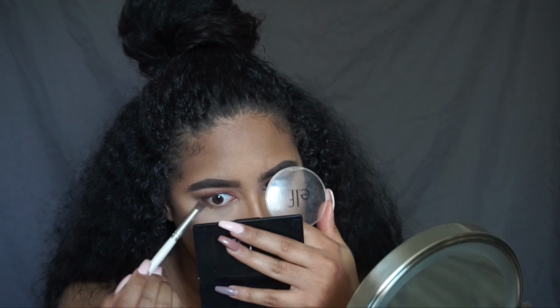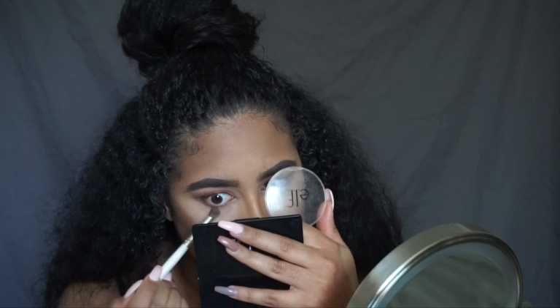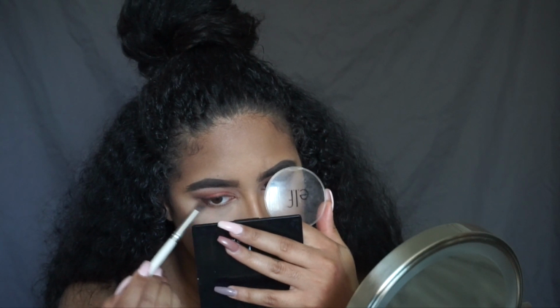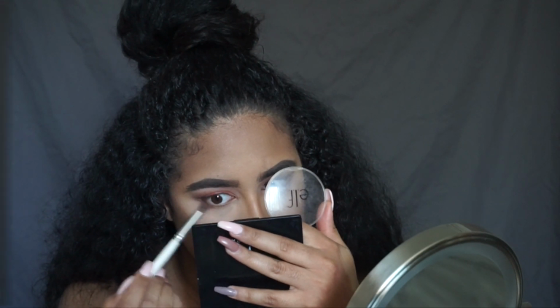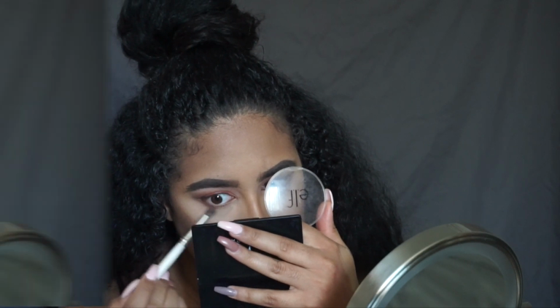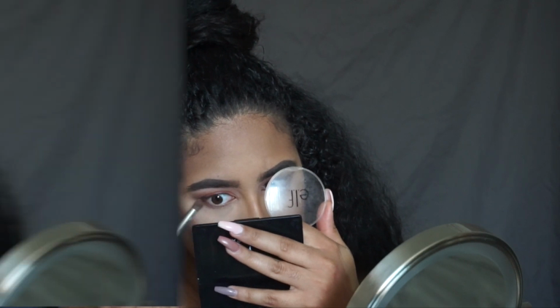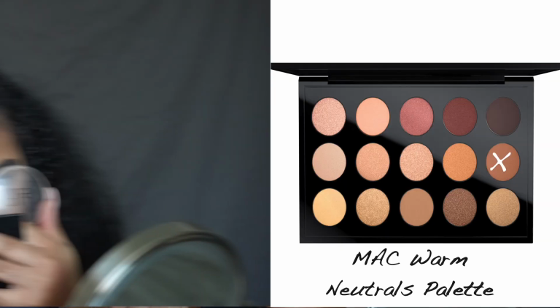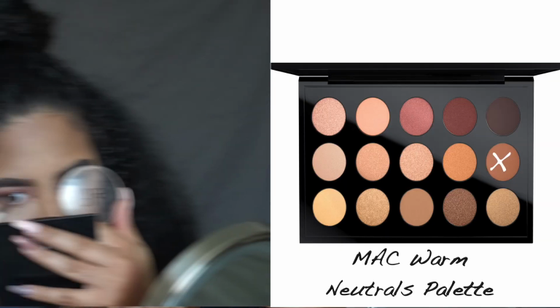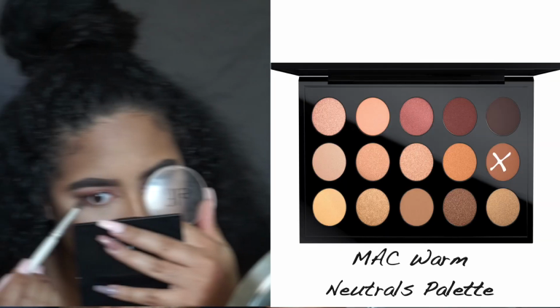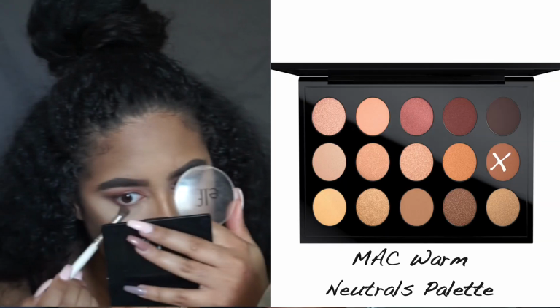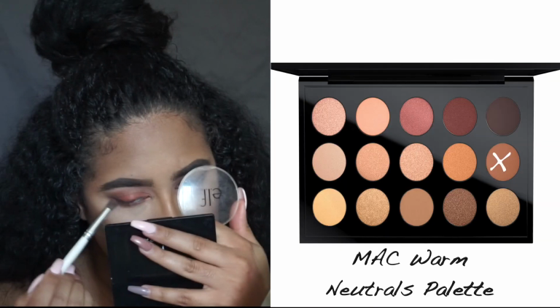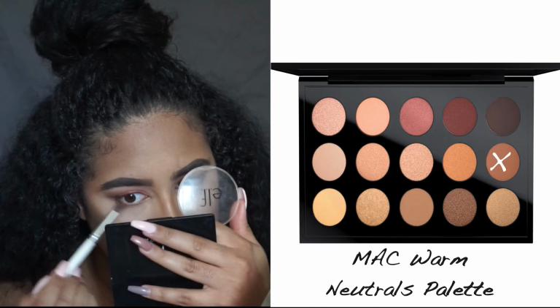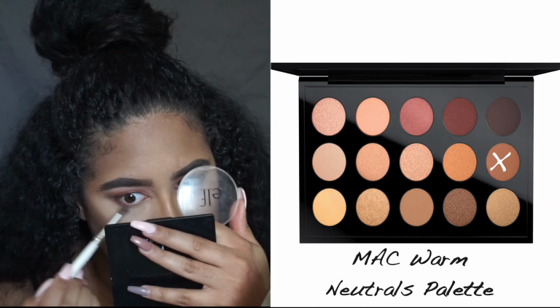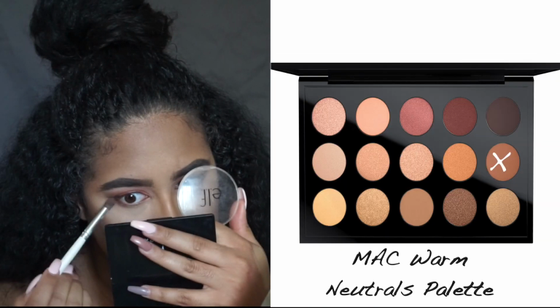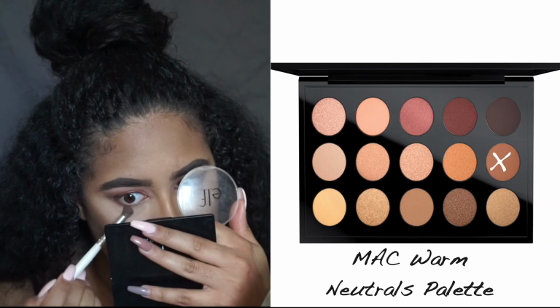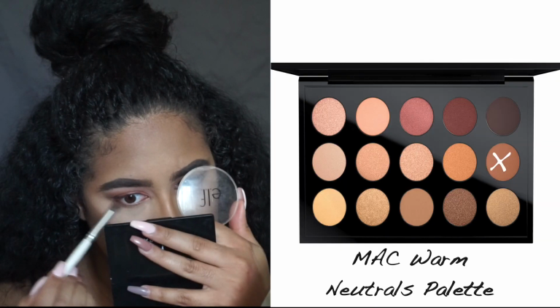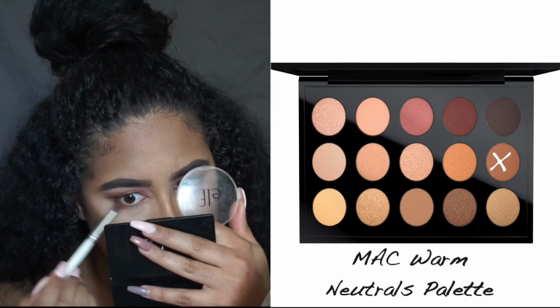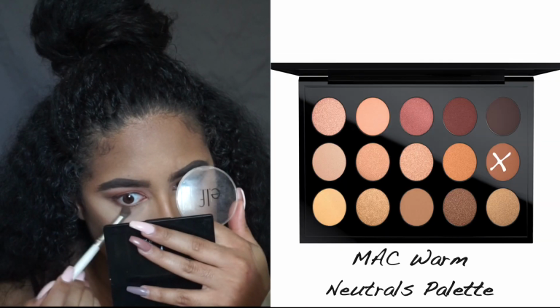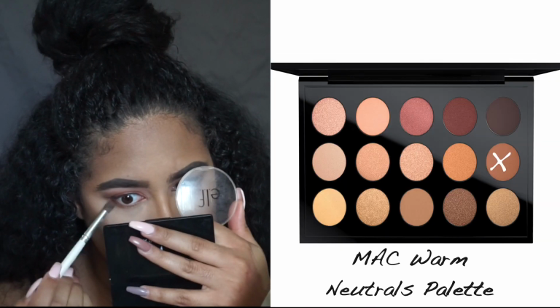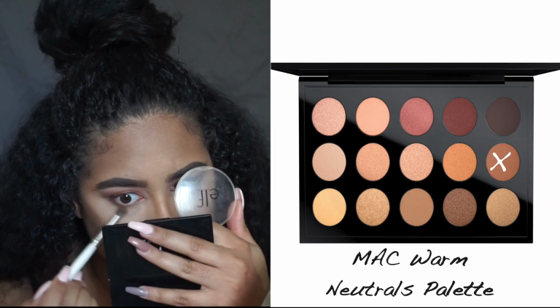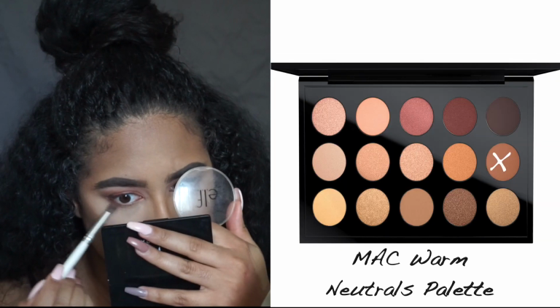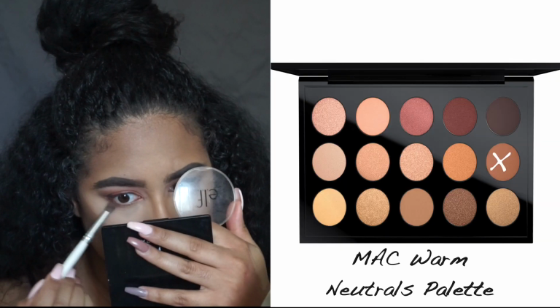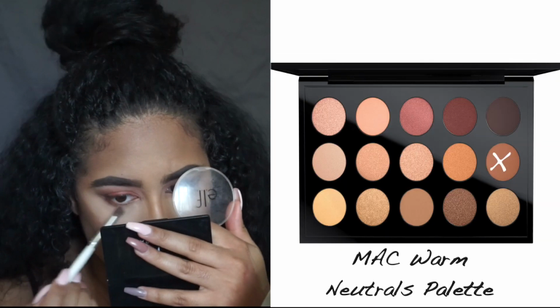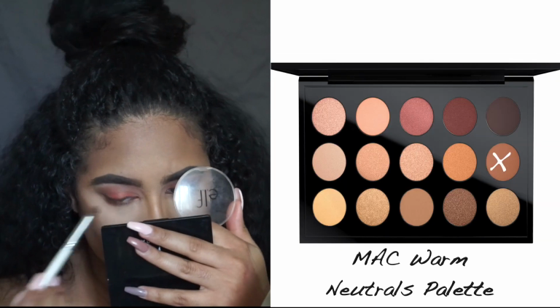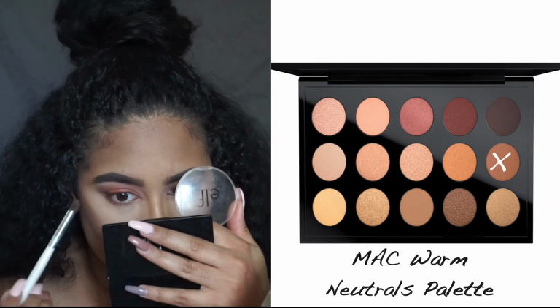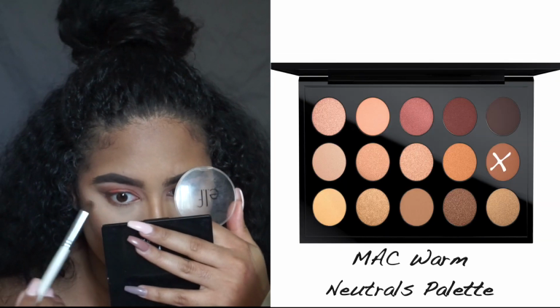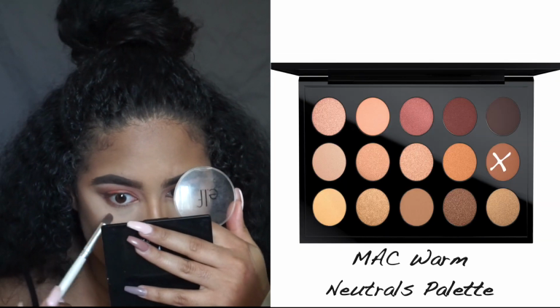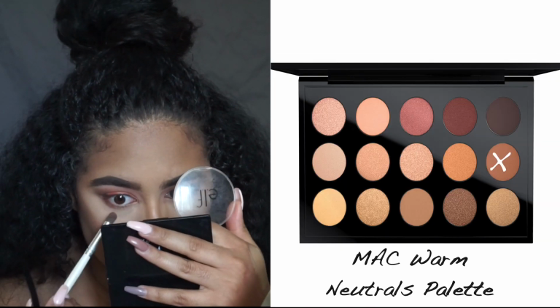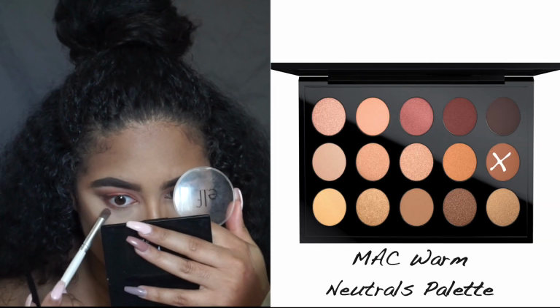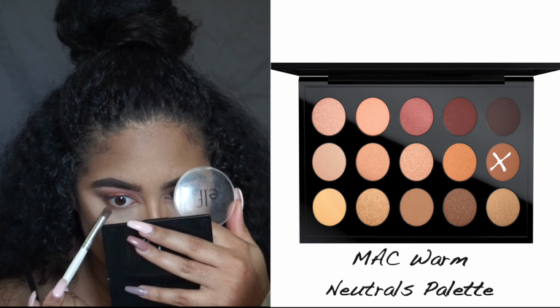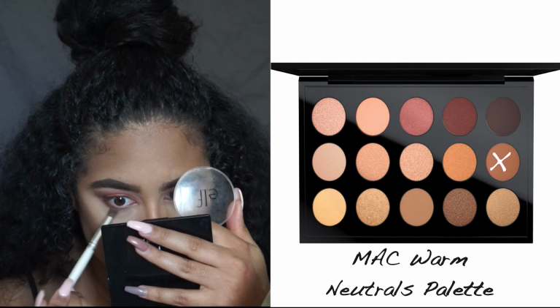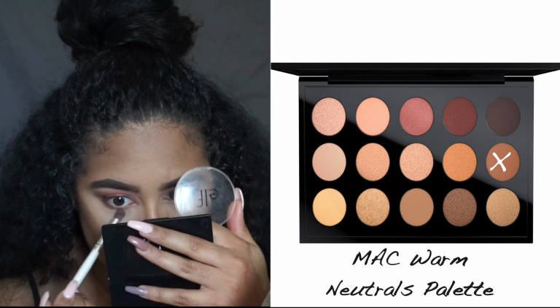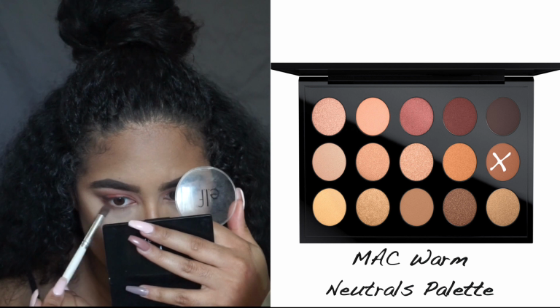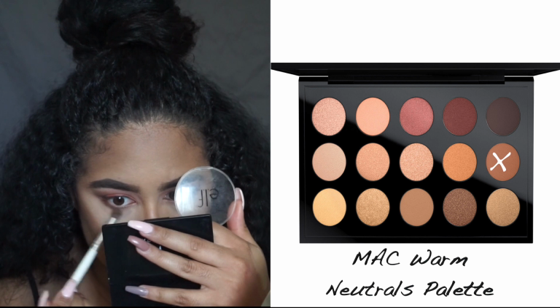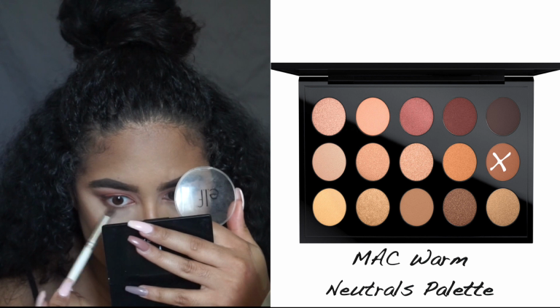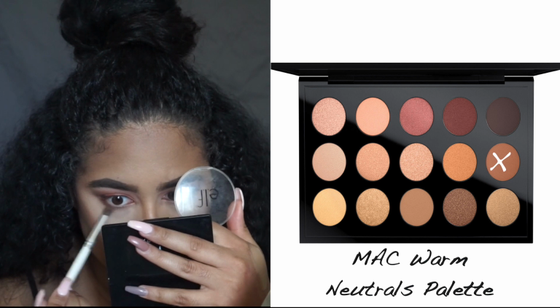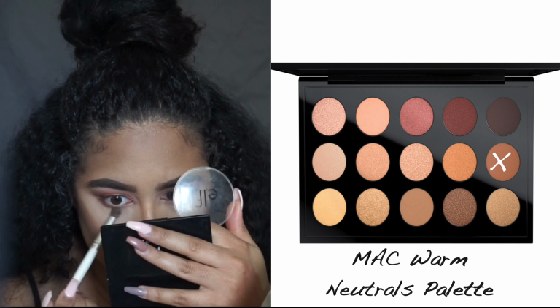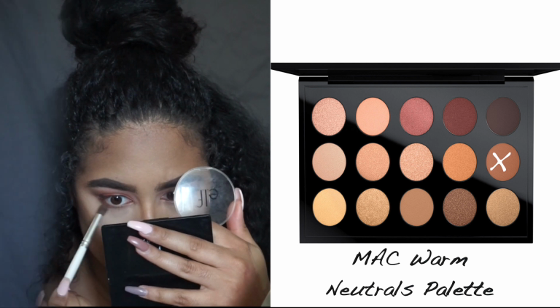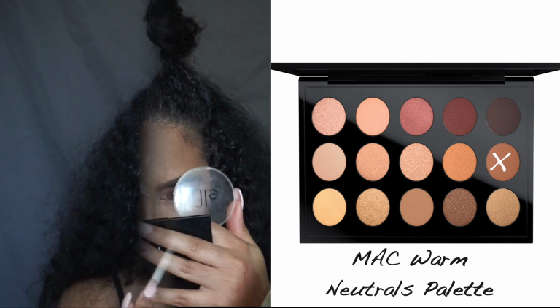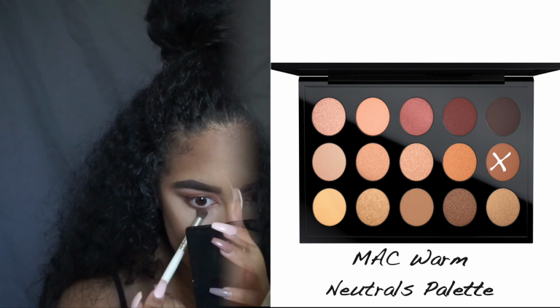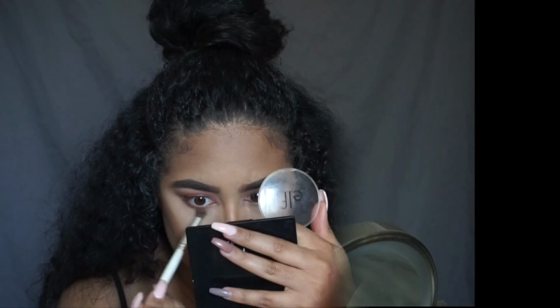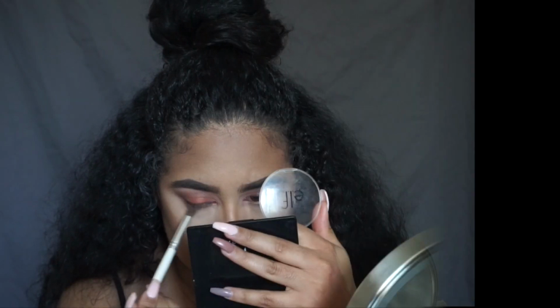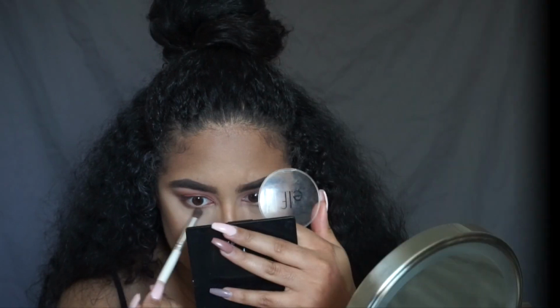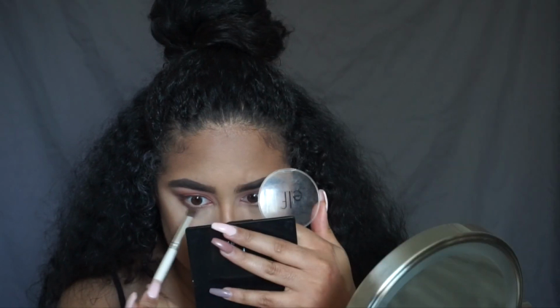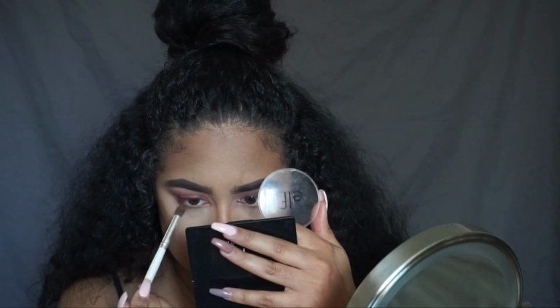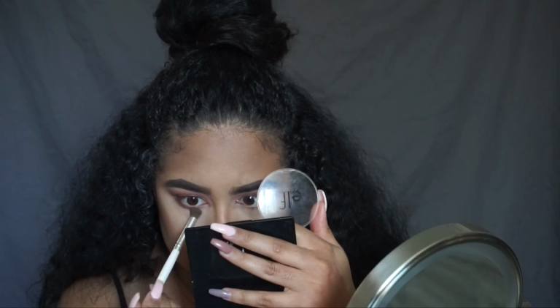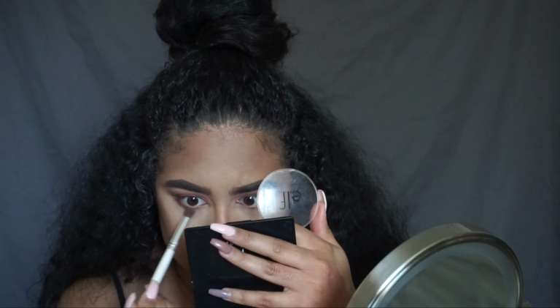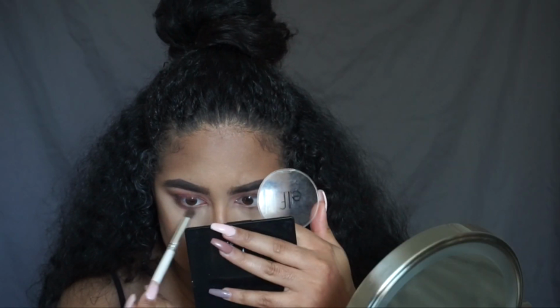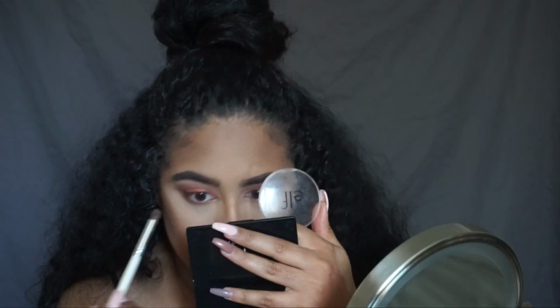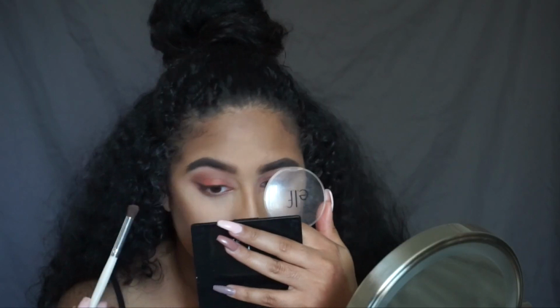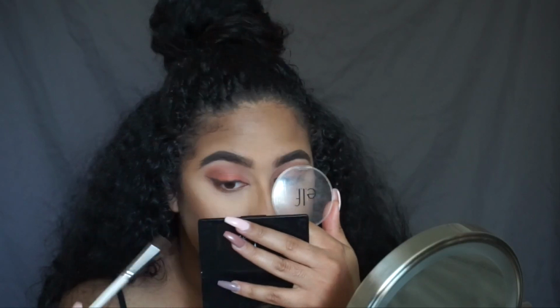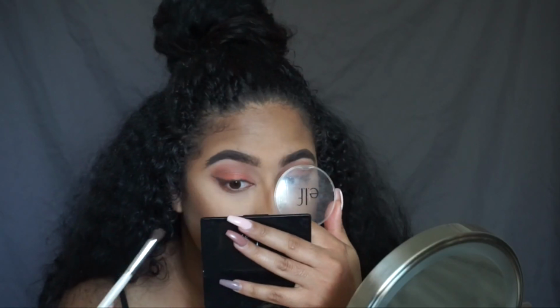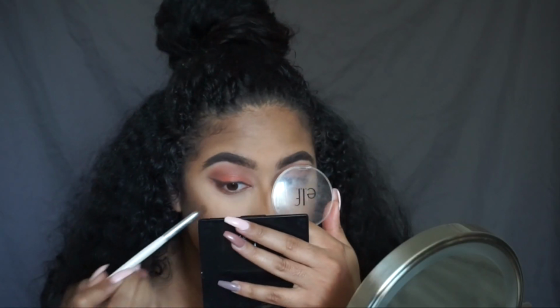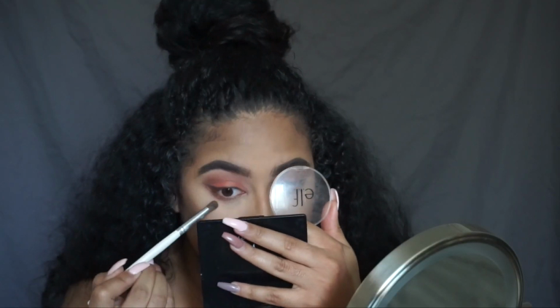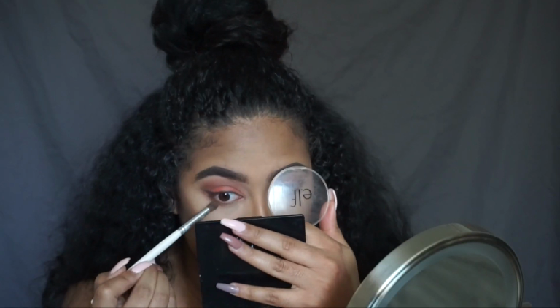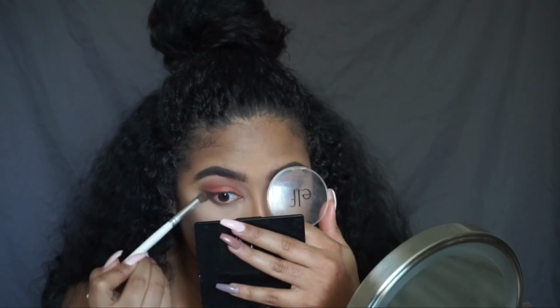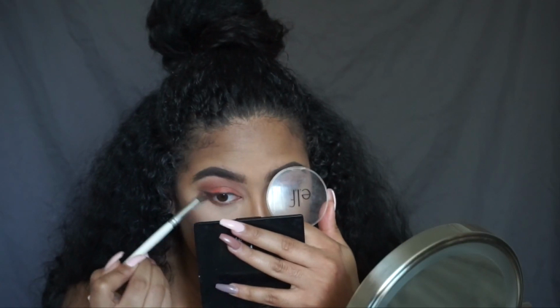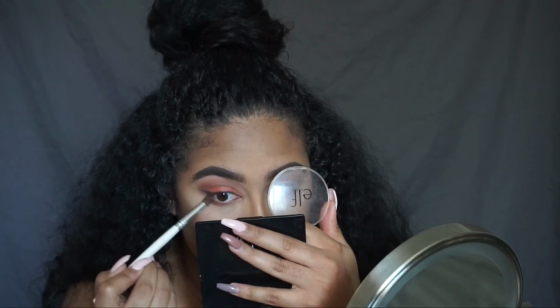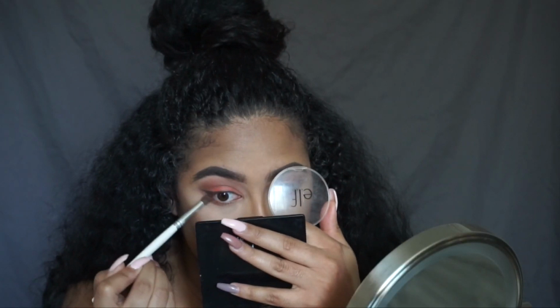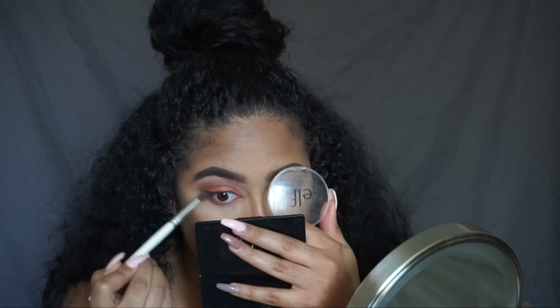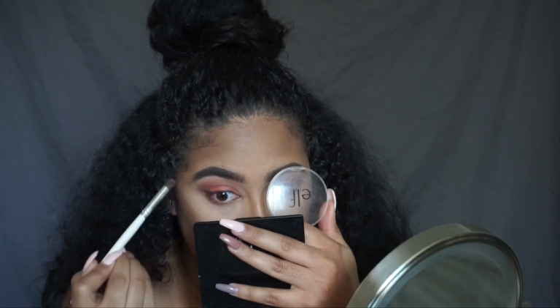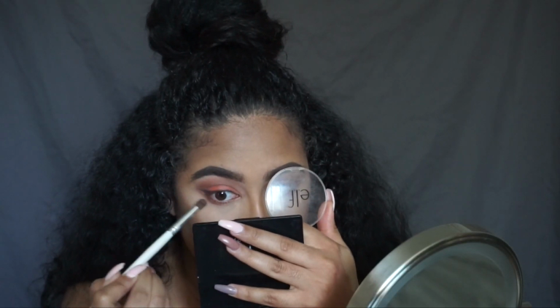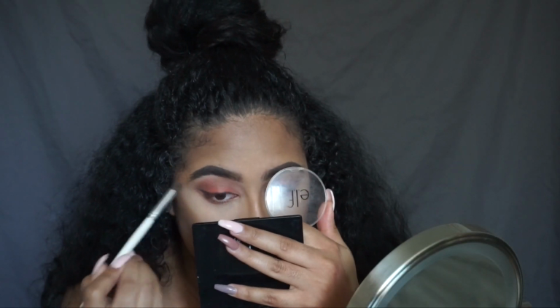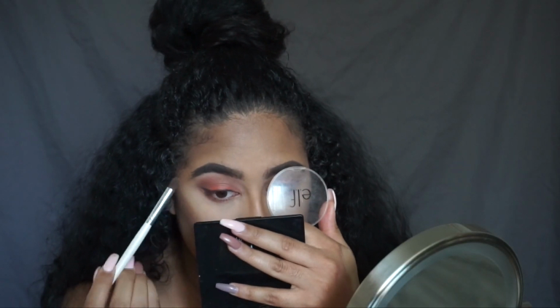Next I'm going to go back into my Warm Neutrals Palette by MAC, take Saddle one more time, and put that on my lower lash line.